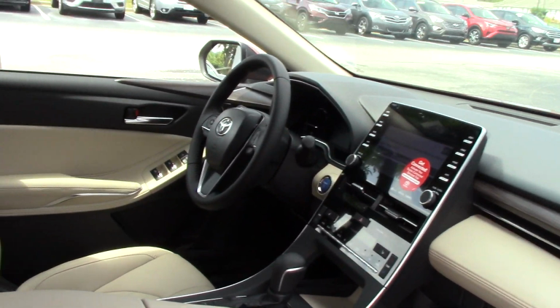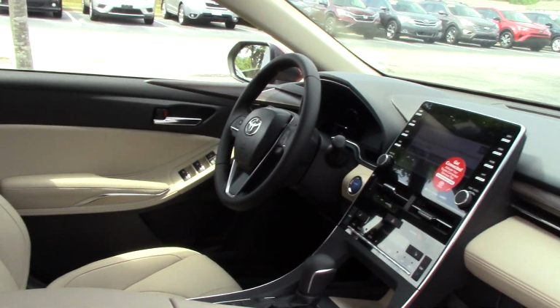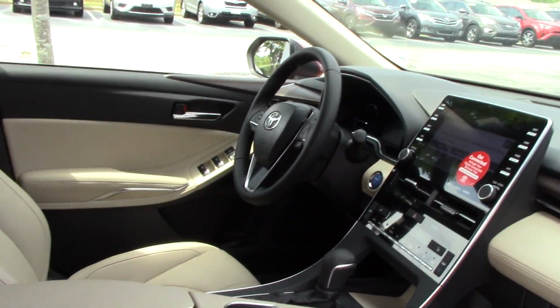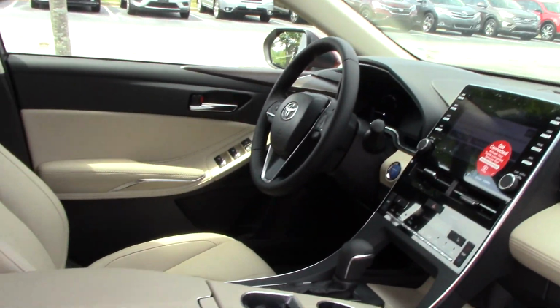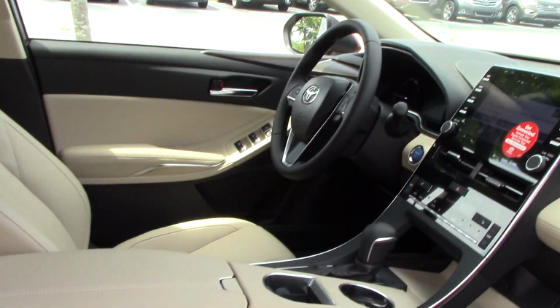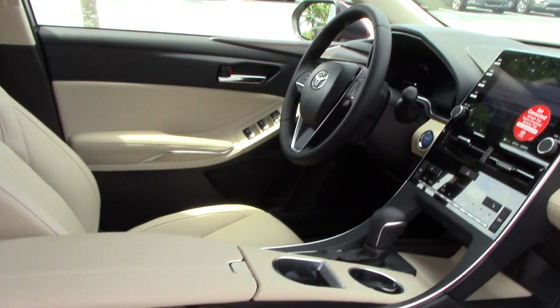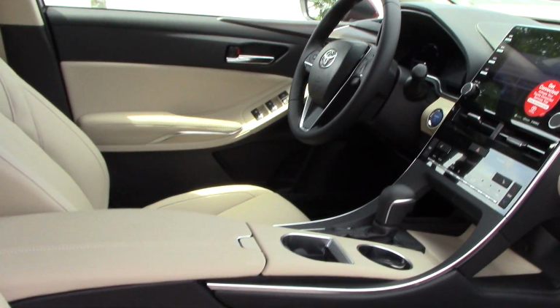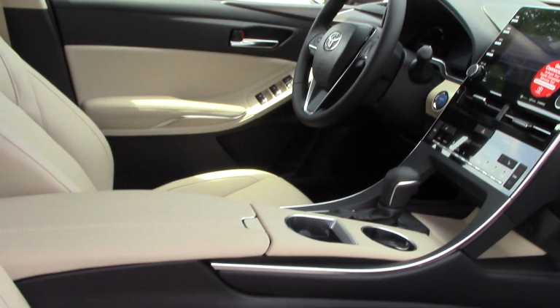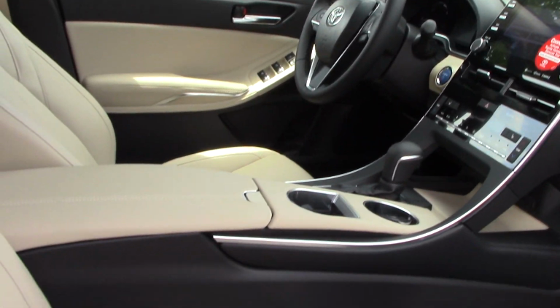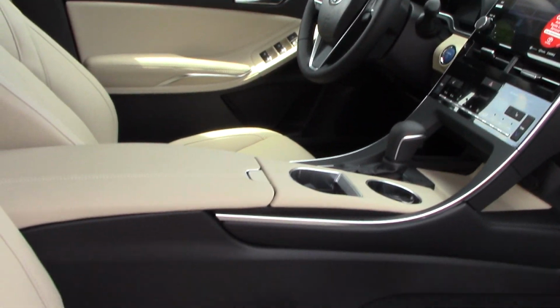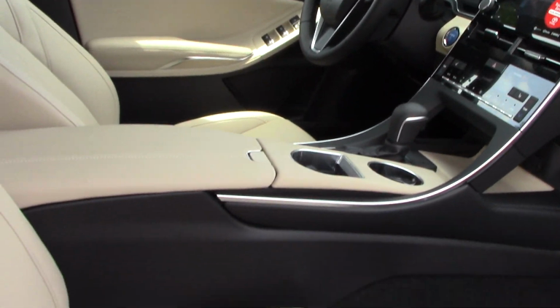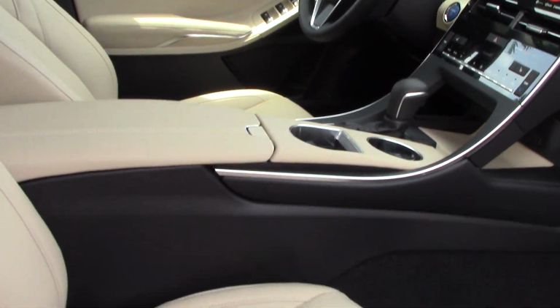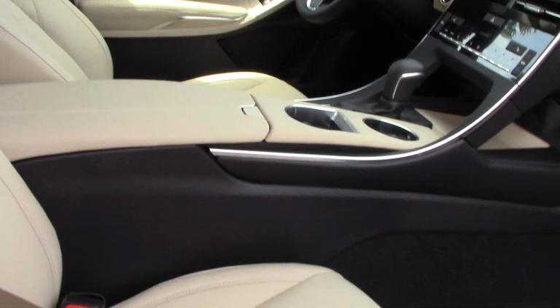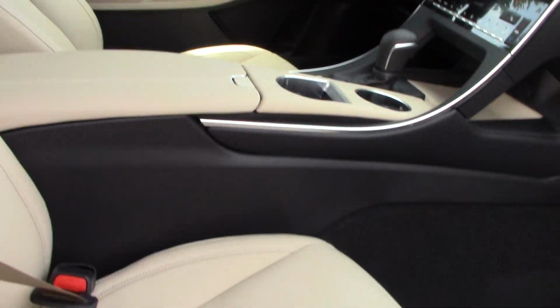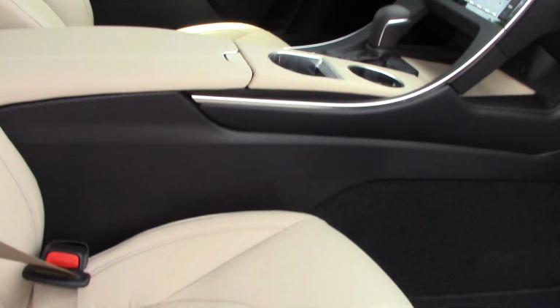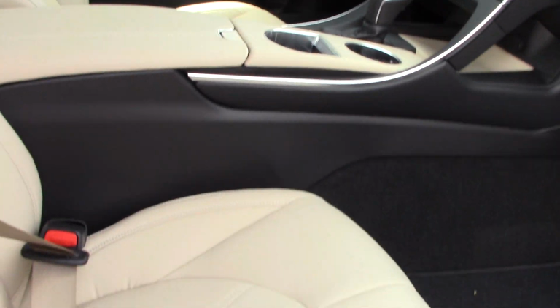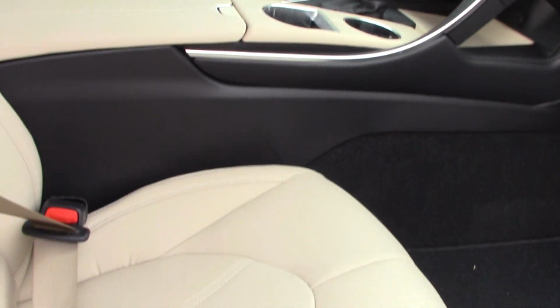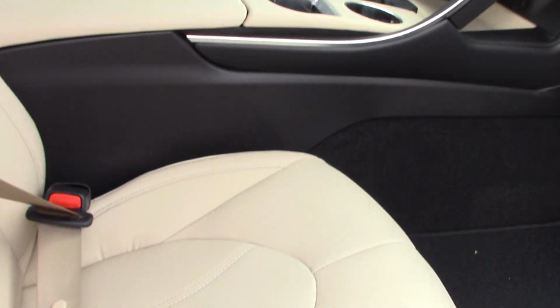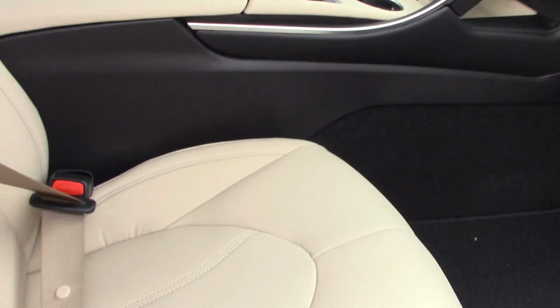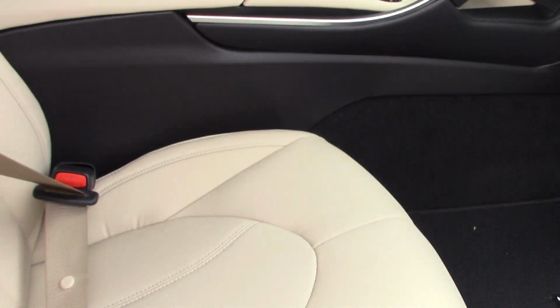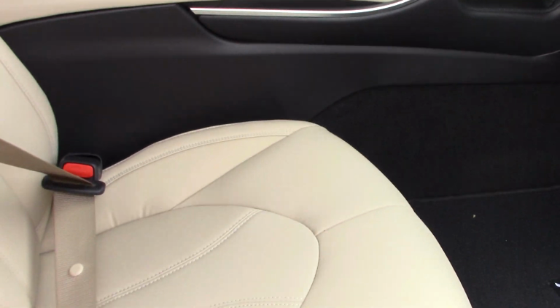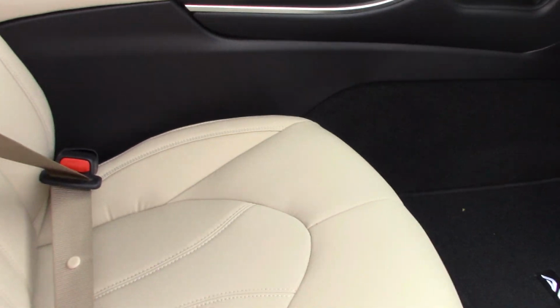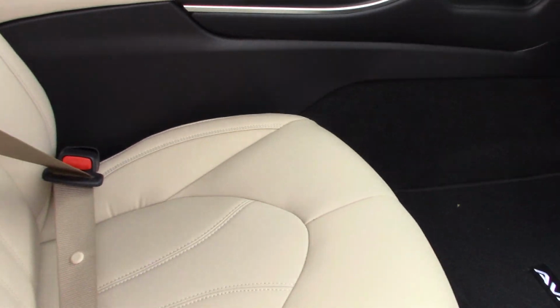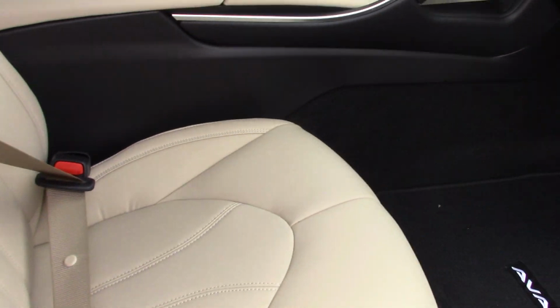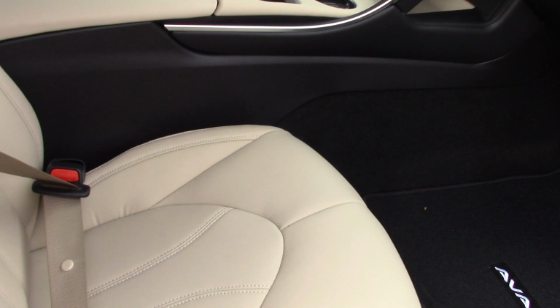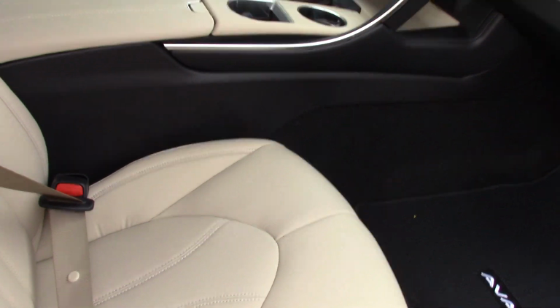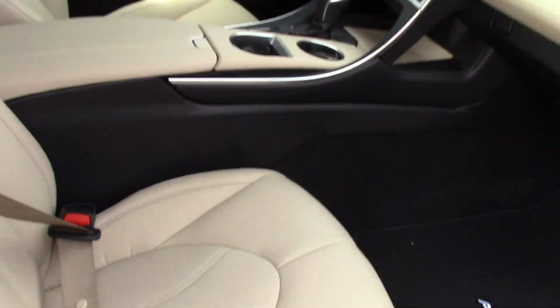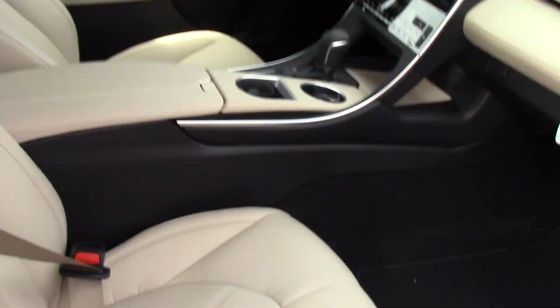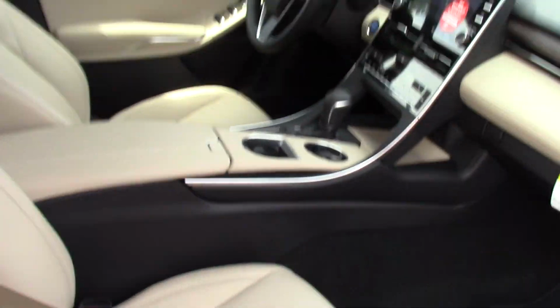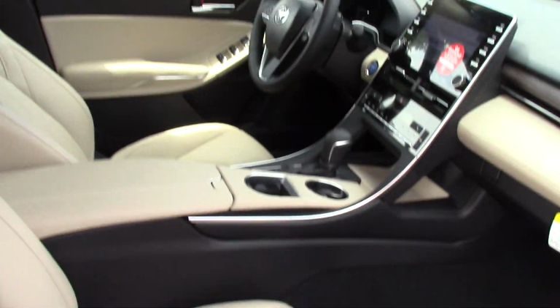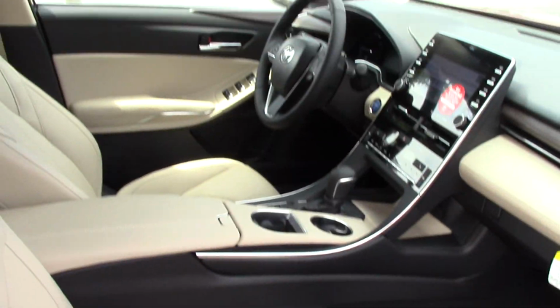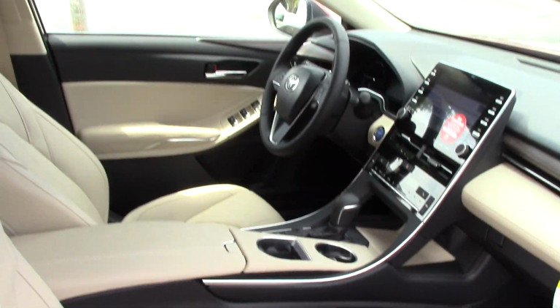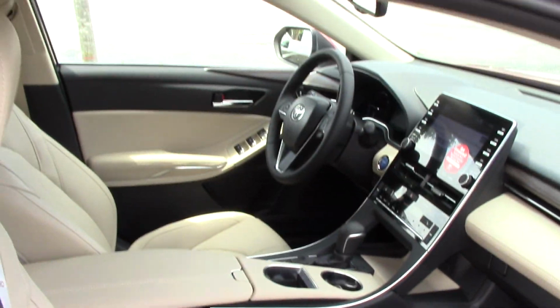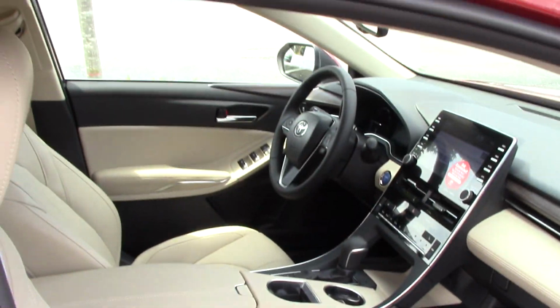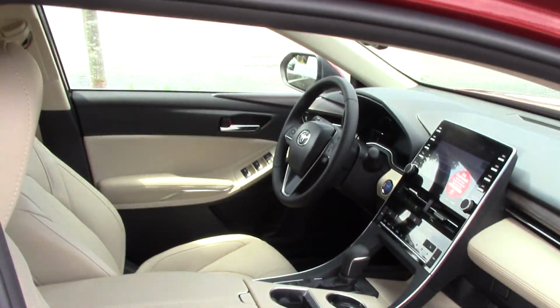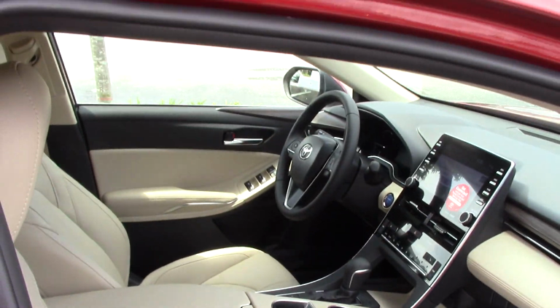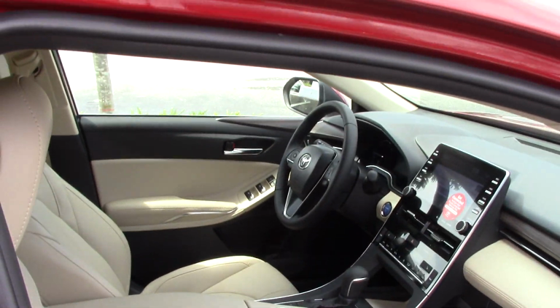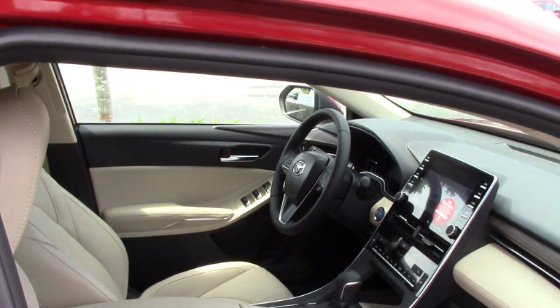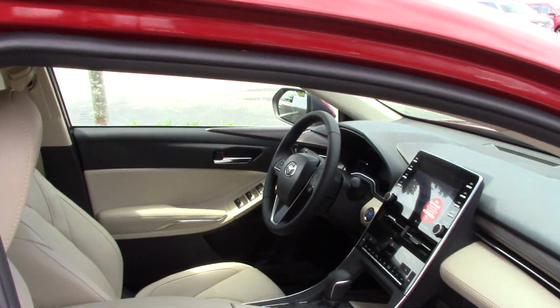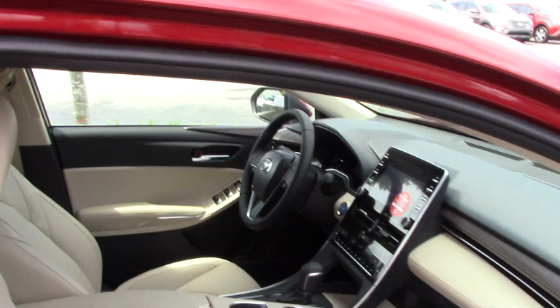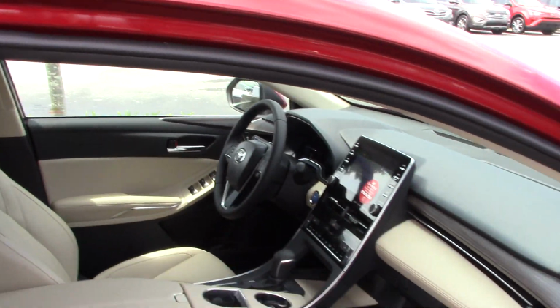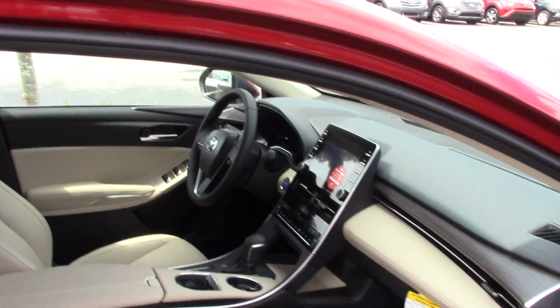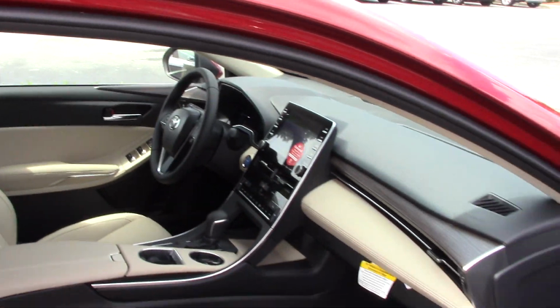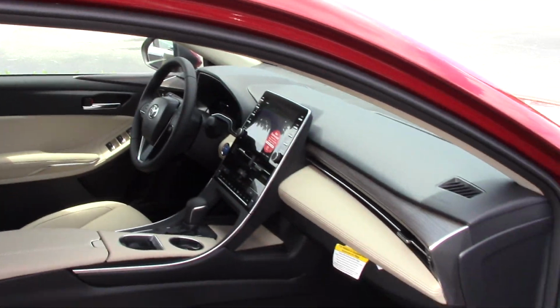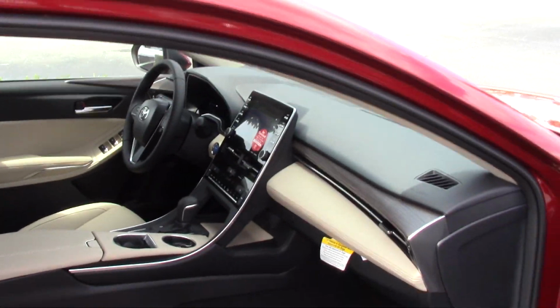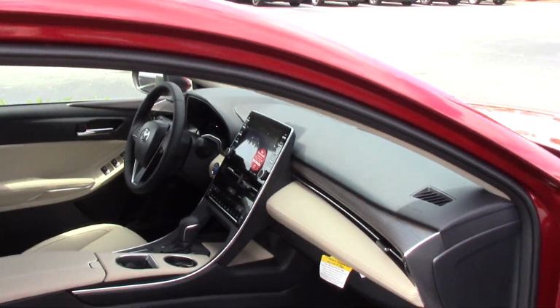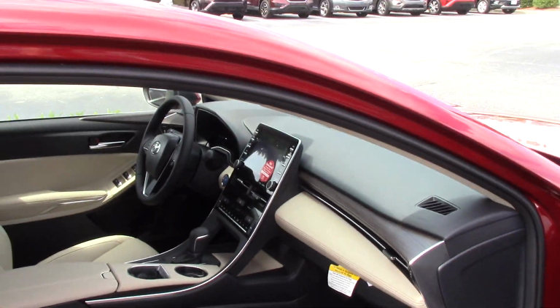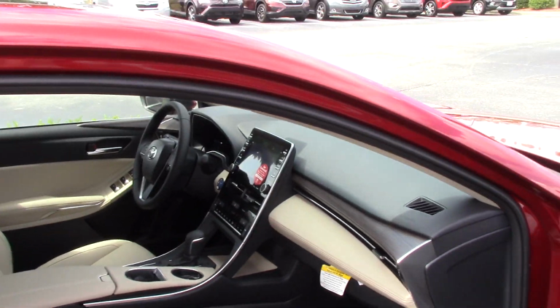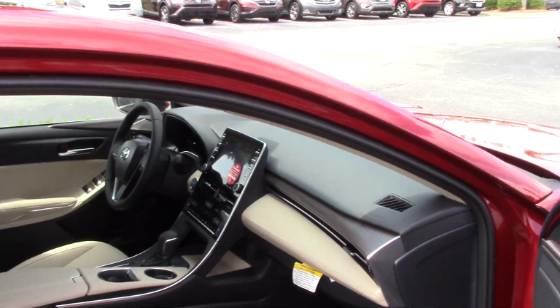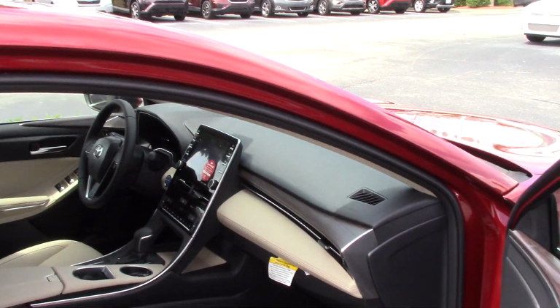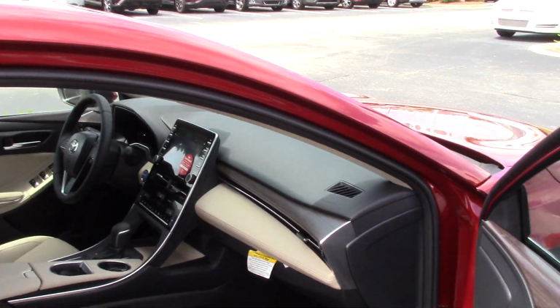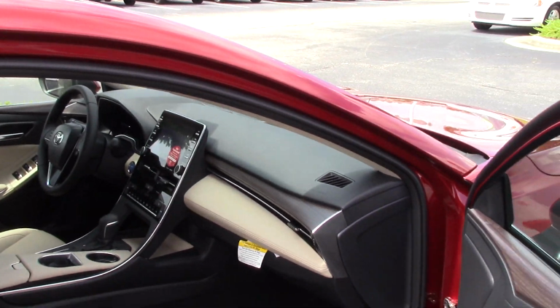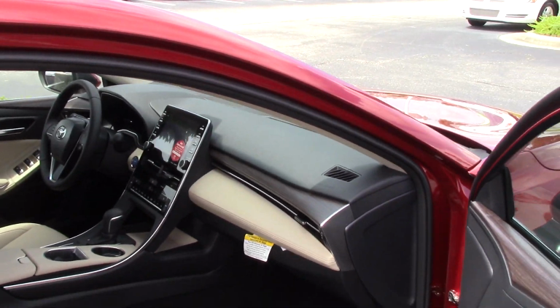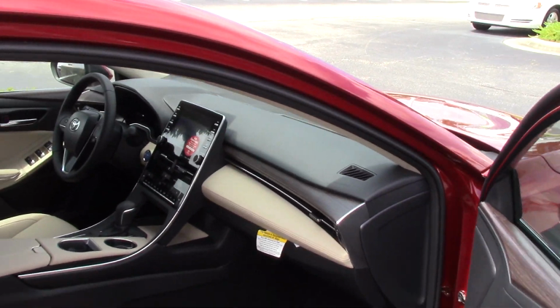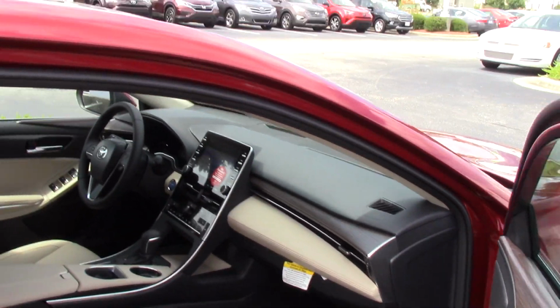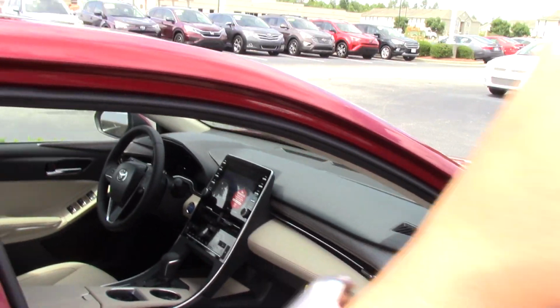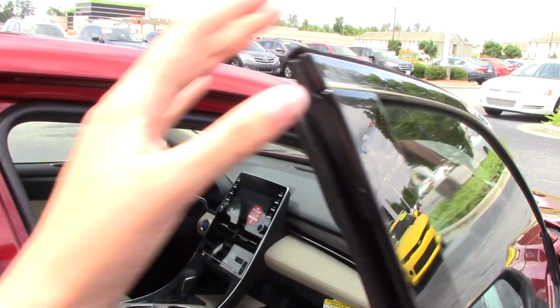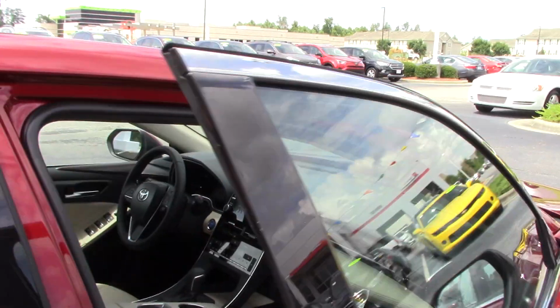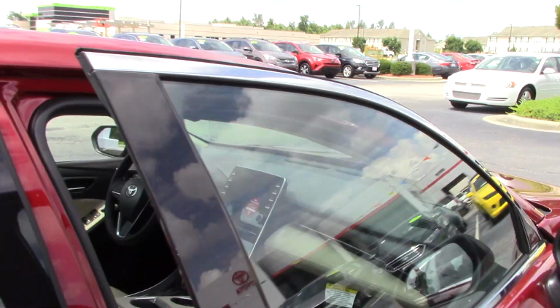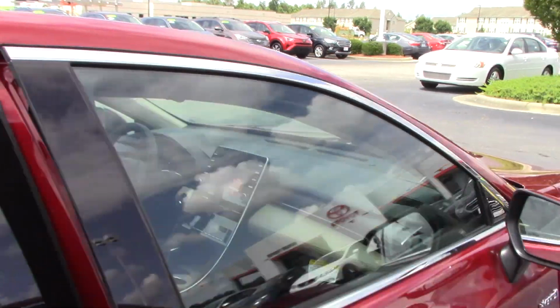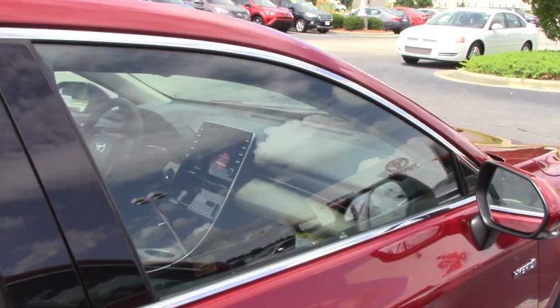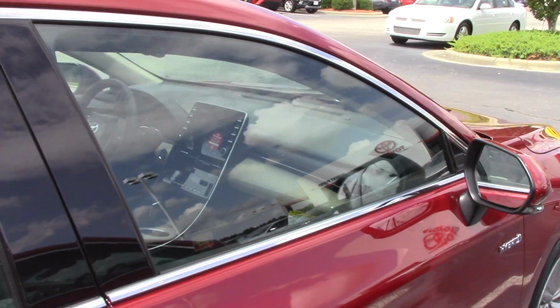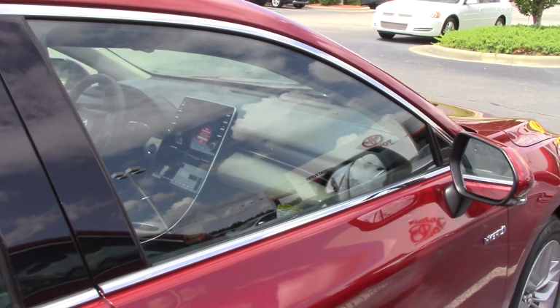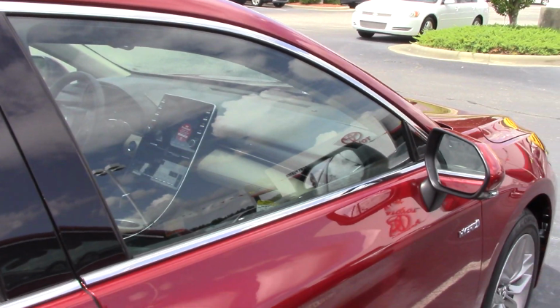It does have full leather there for you as well. Those seats are a beige color and are heated as well.